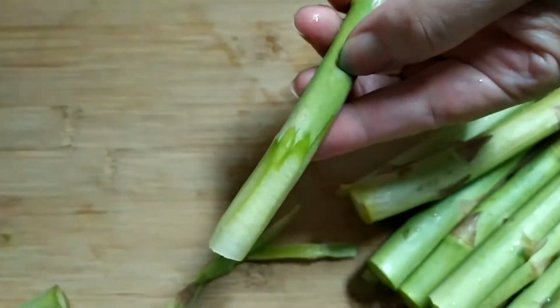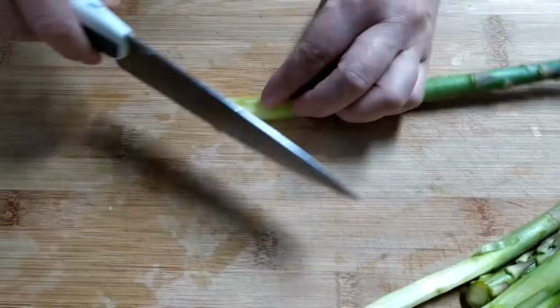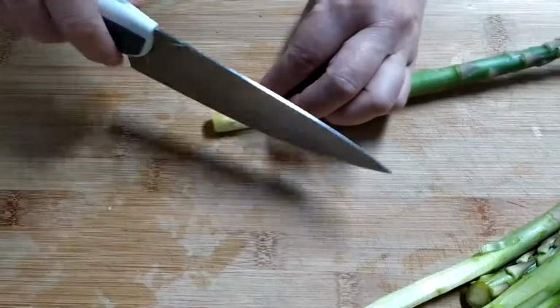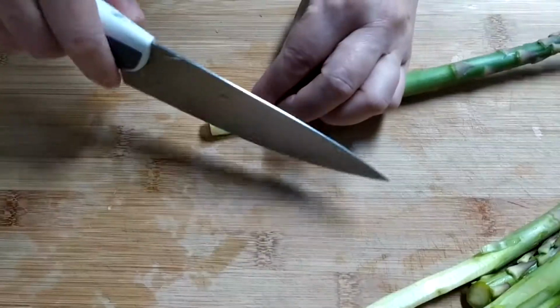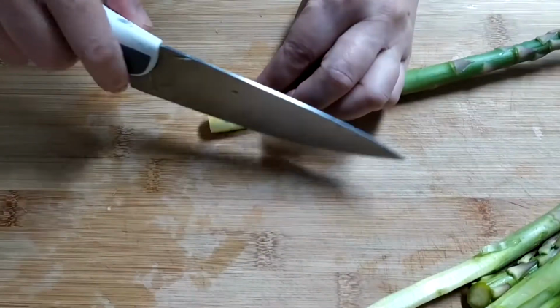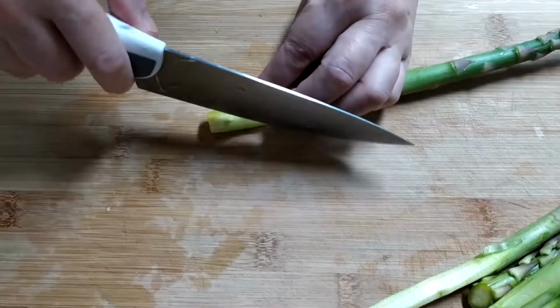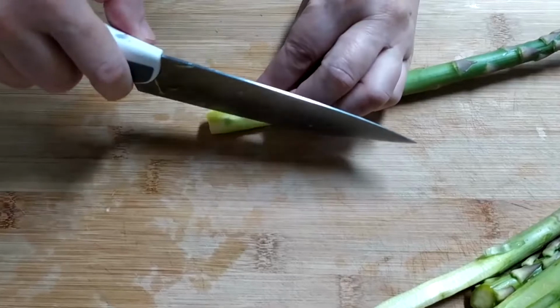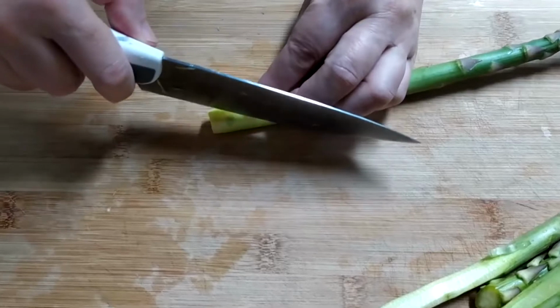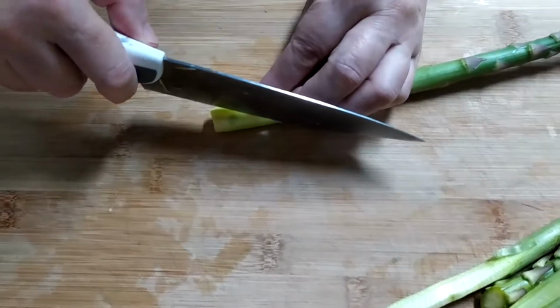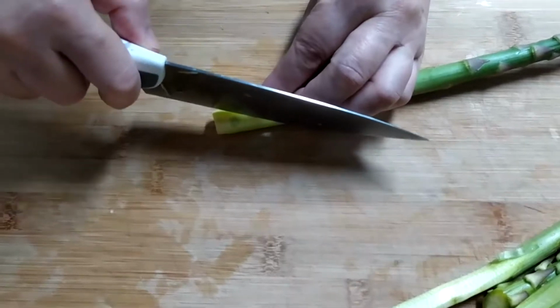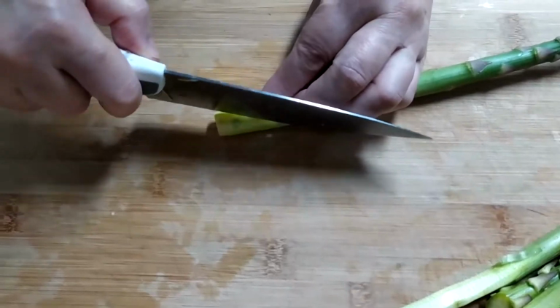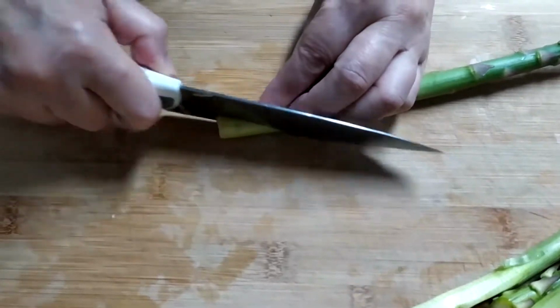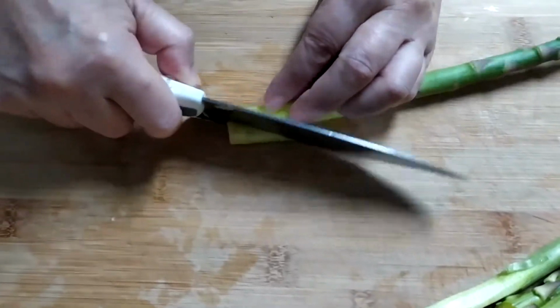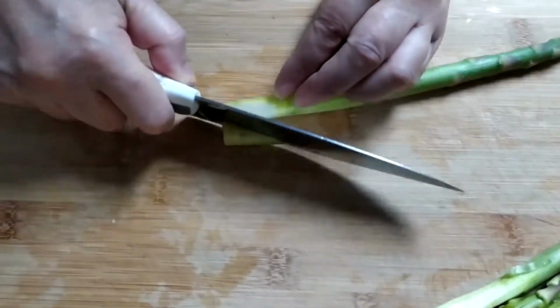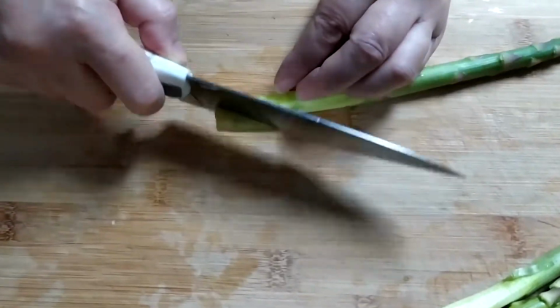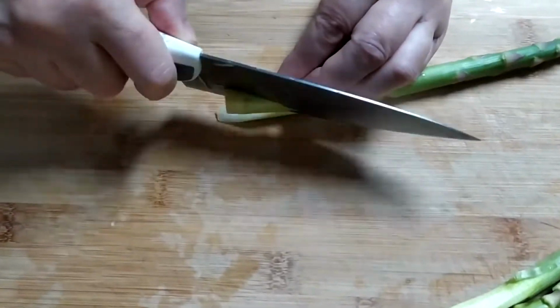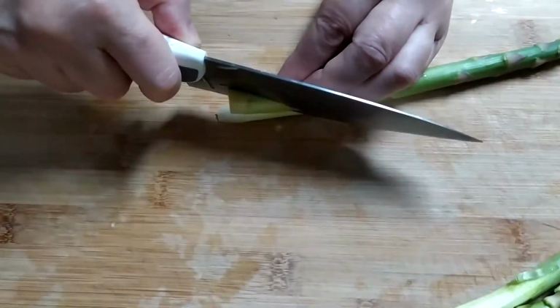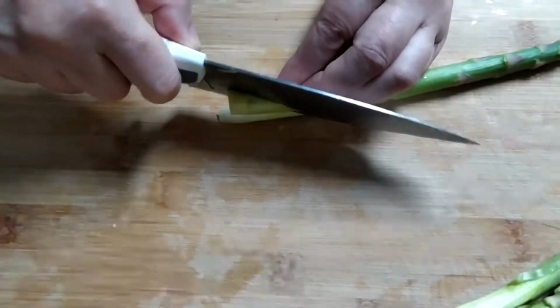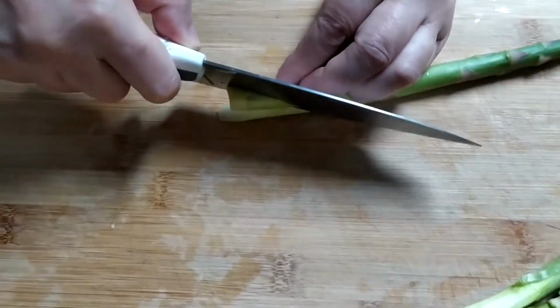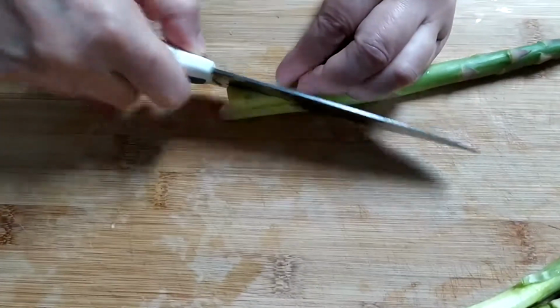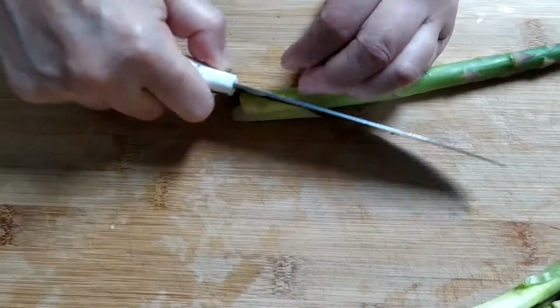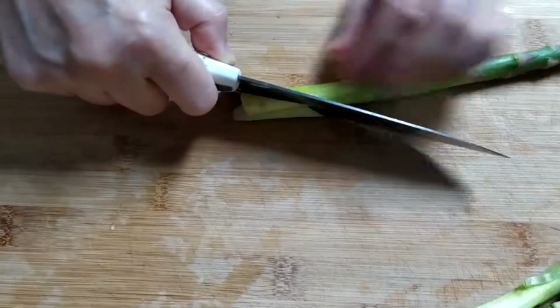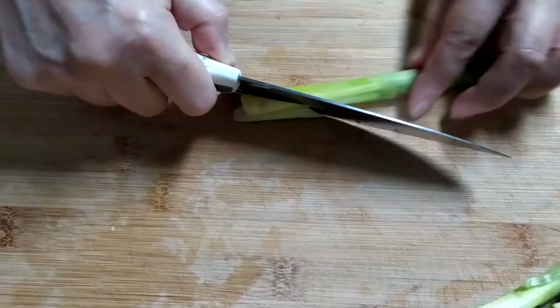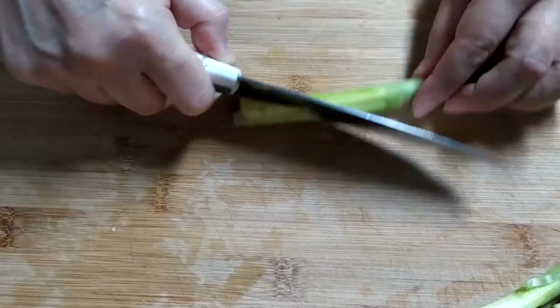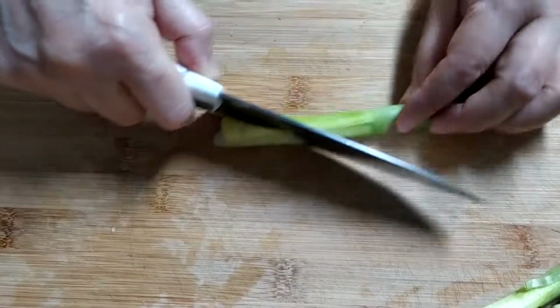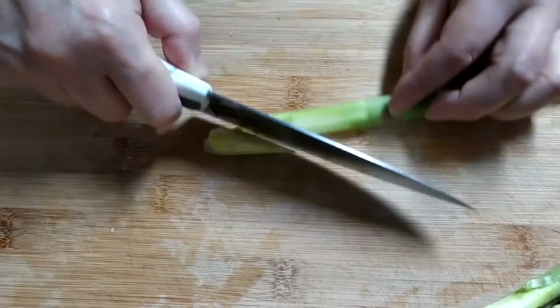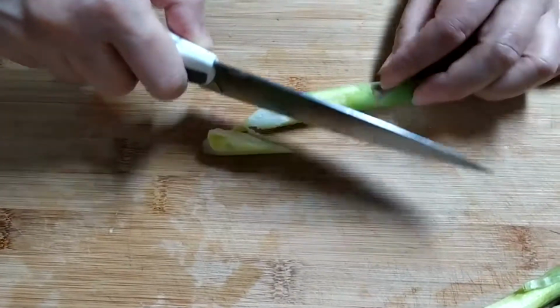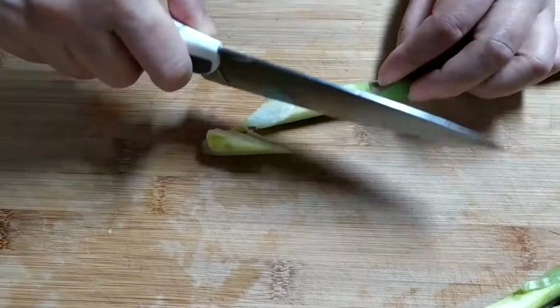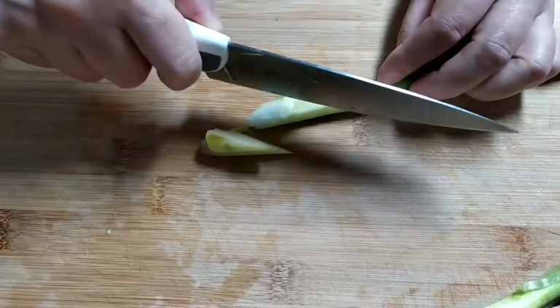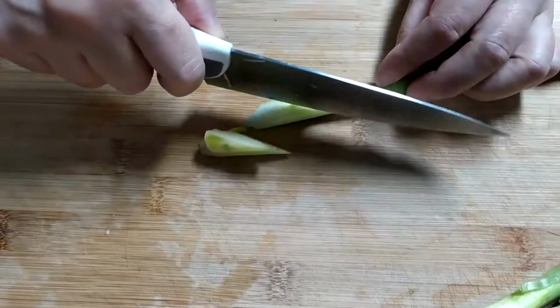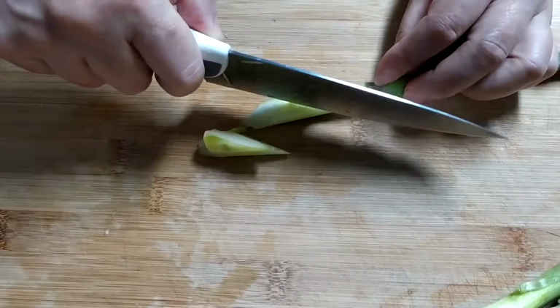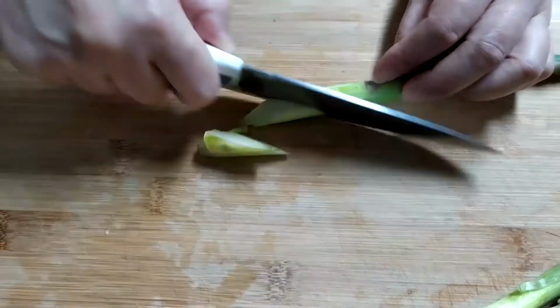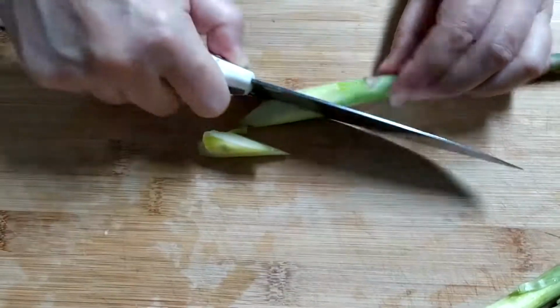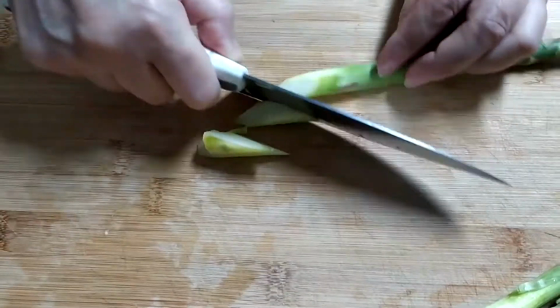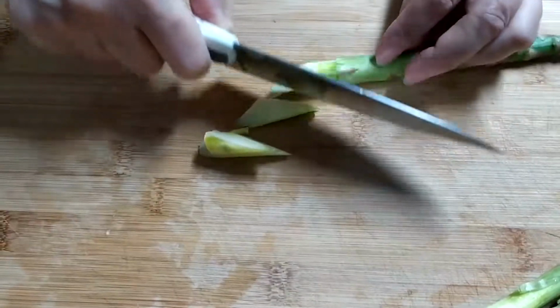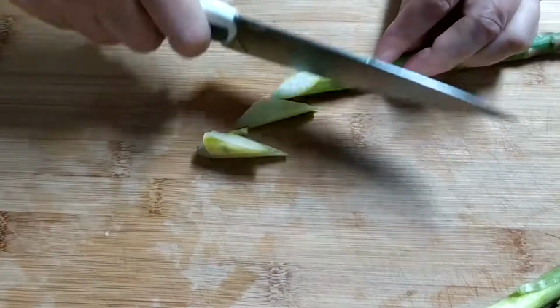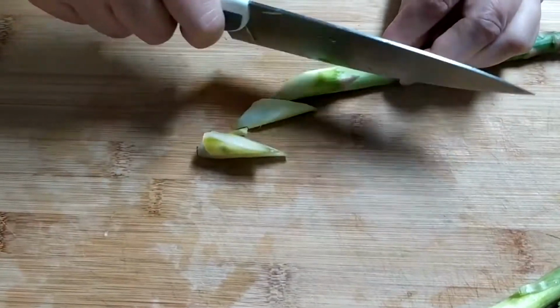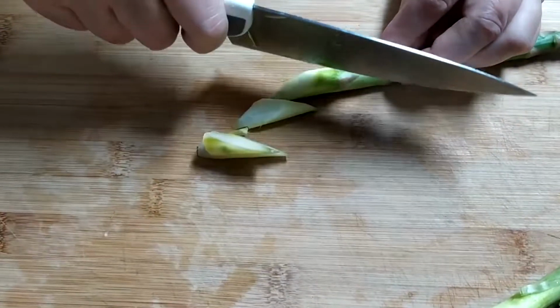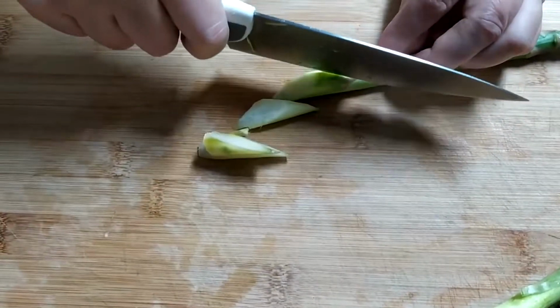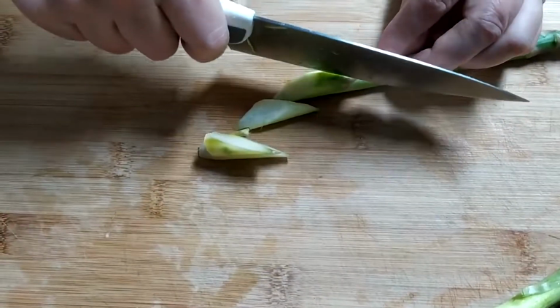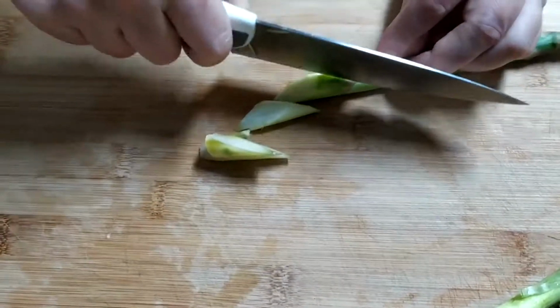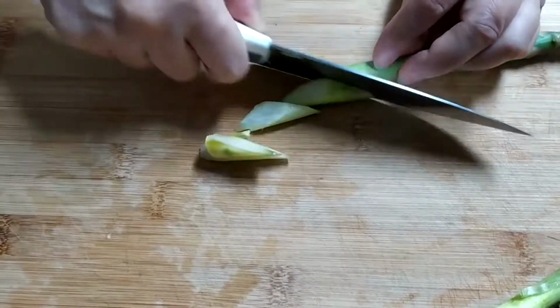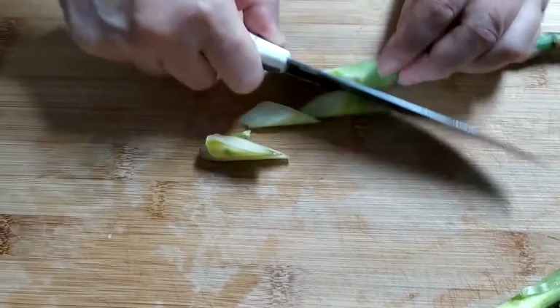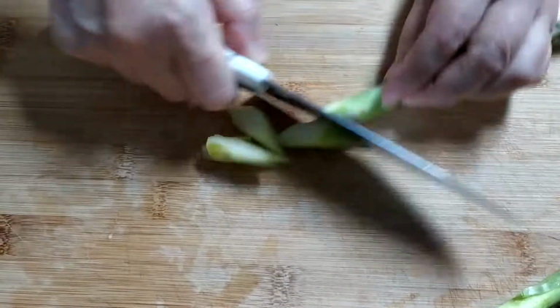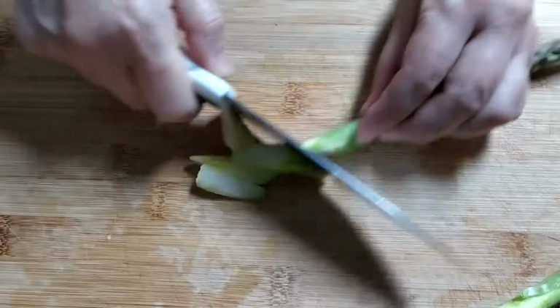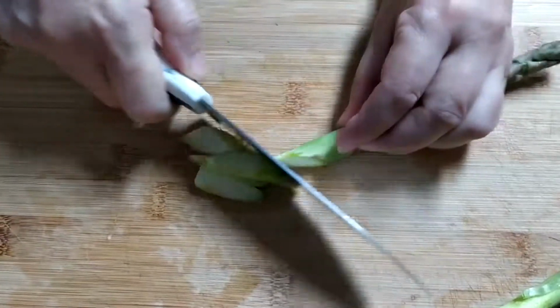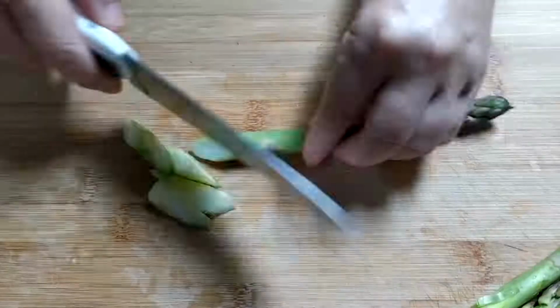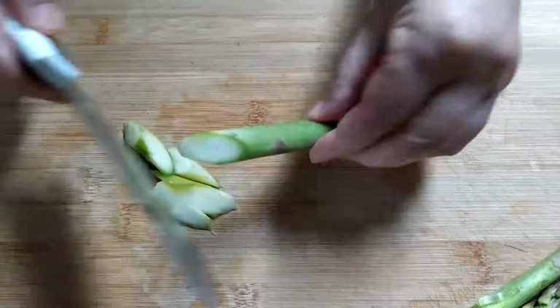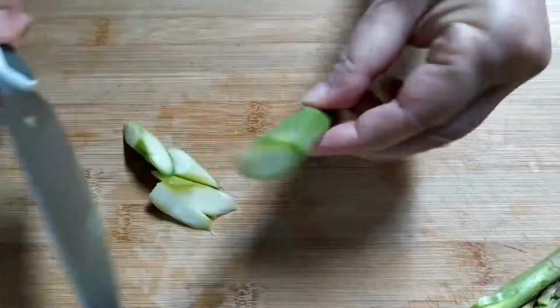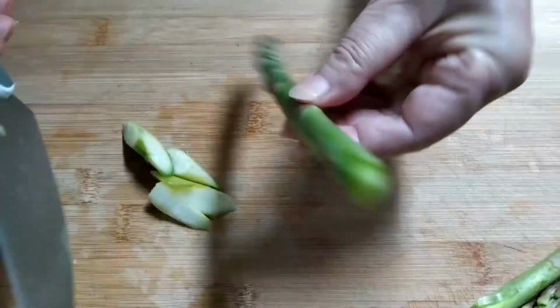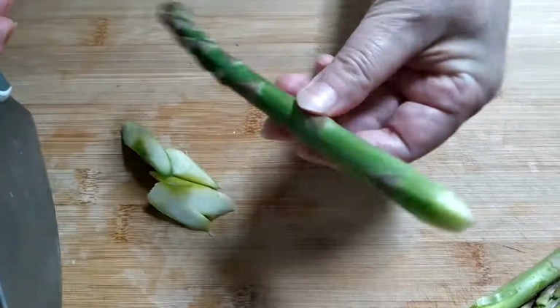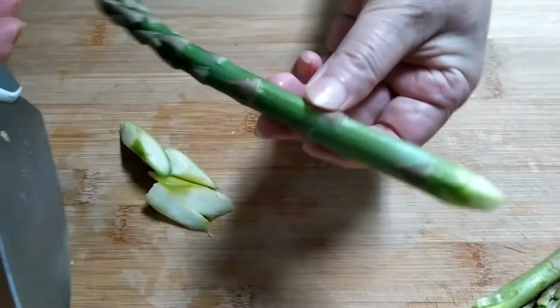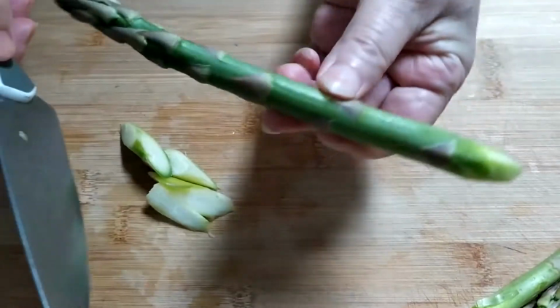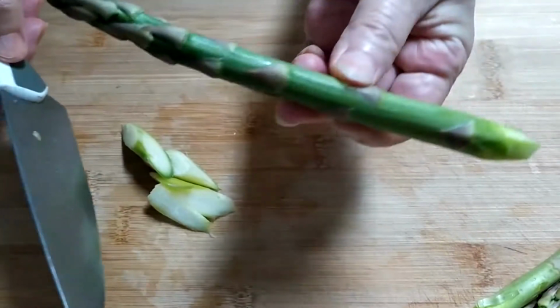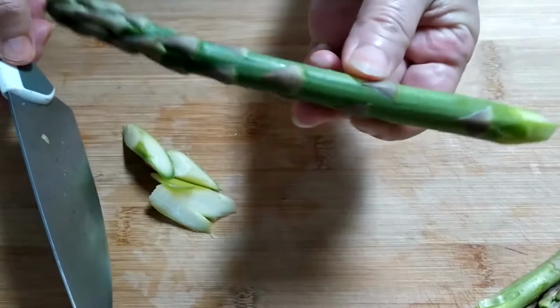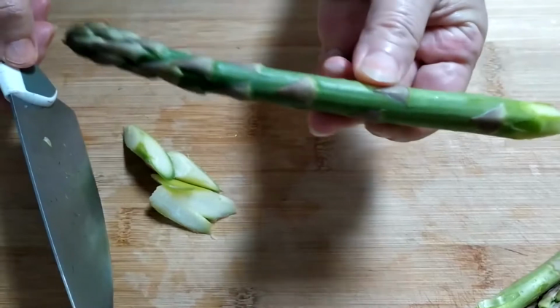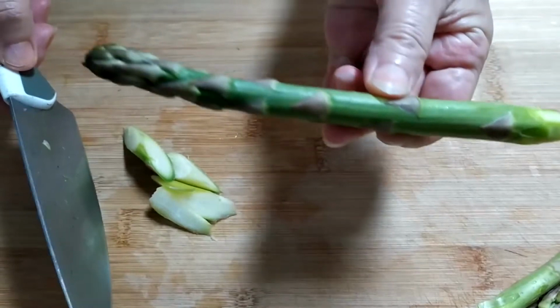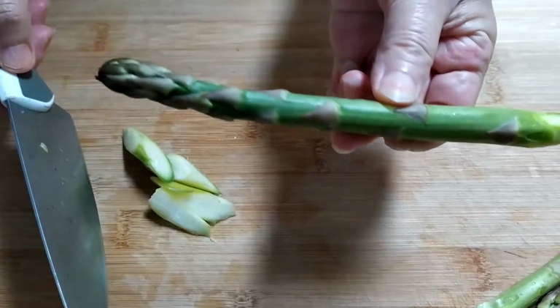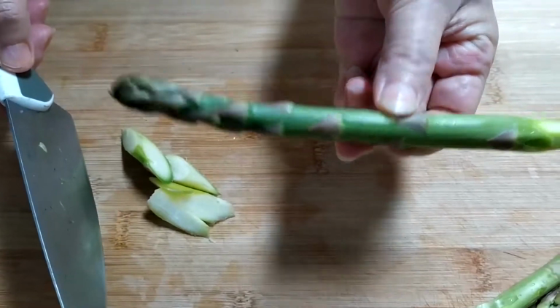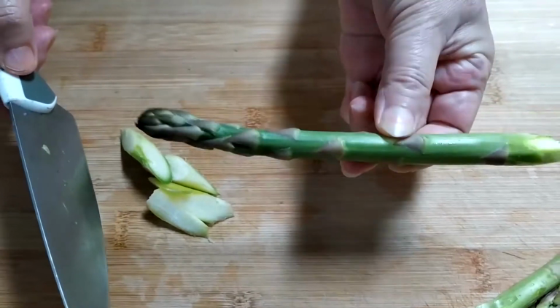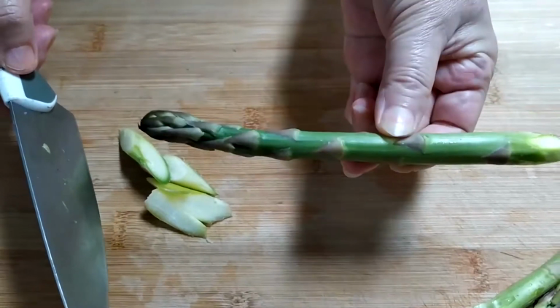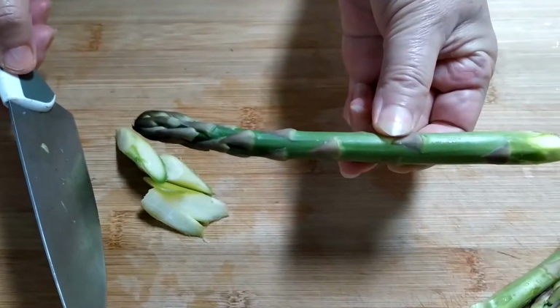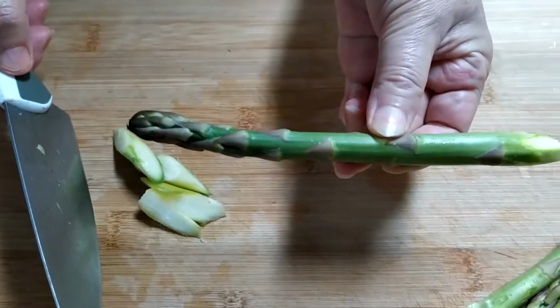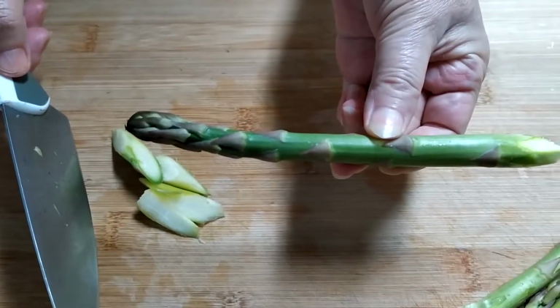Cut the peeled stalk diagonally like so, and leave the rest of the spear. Get ready to boil the asparagus.